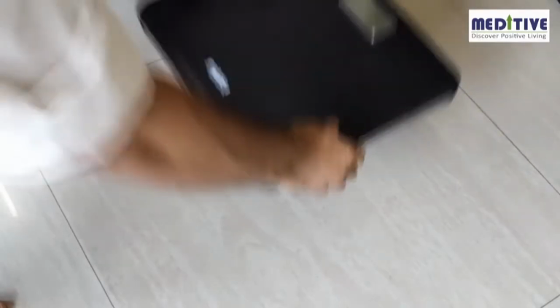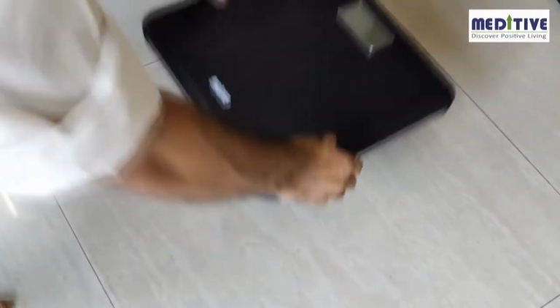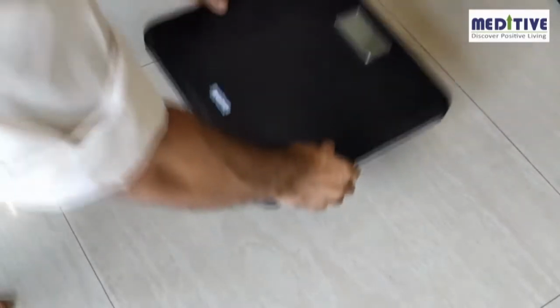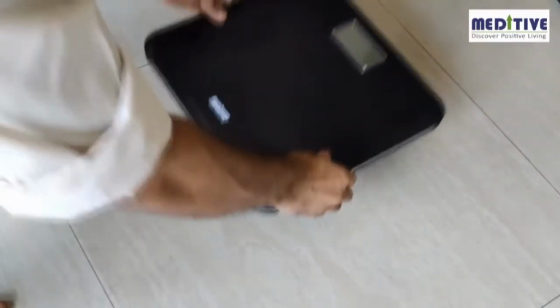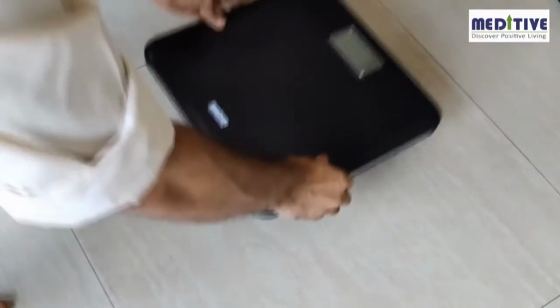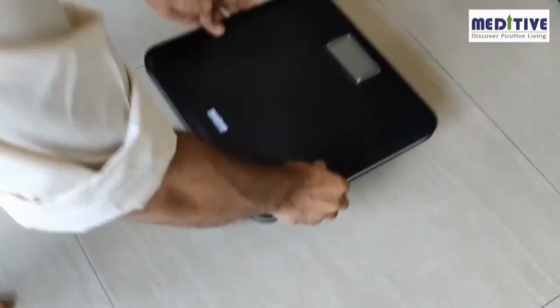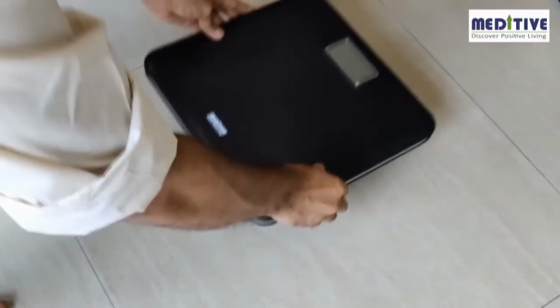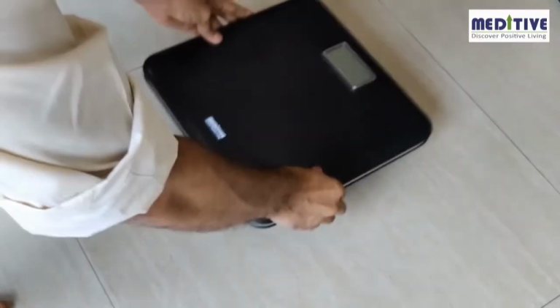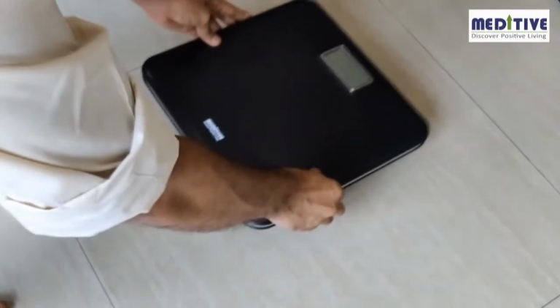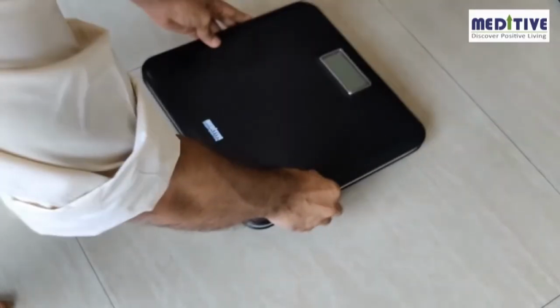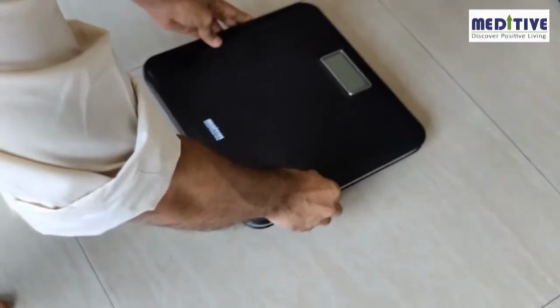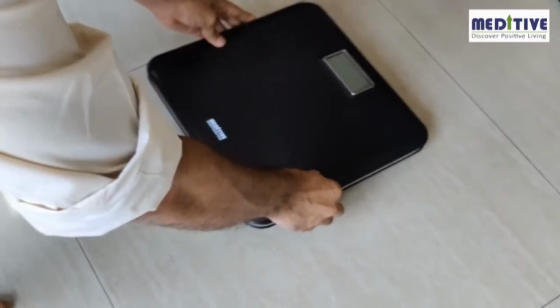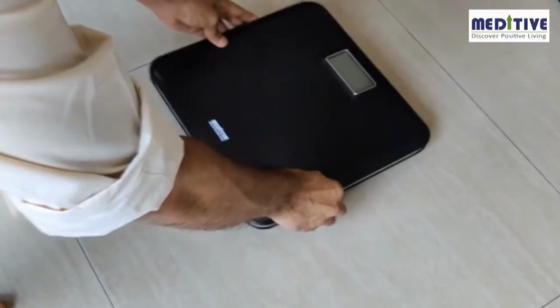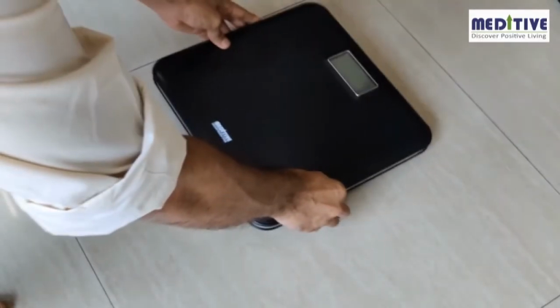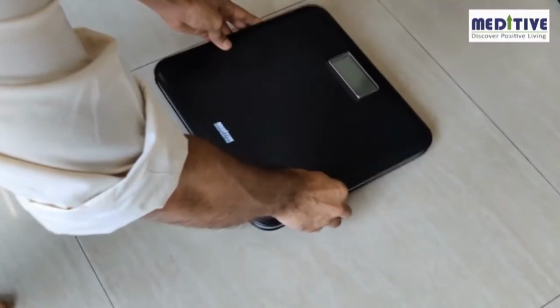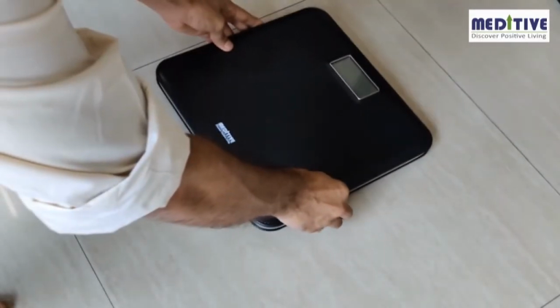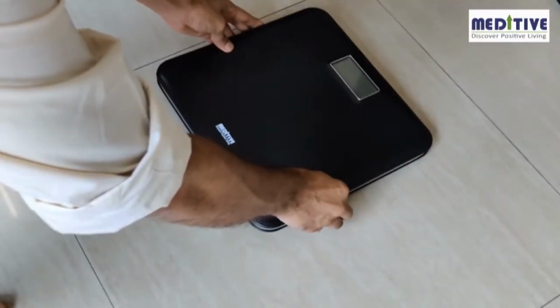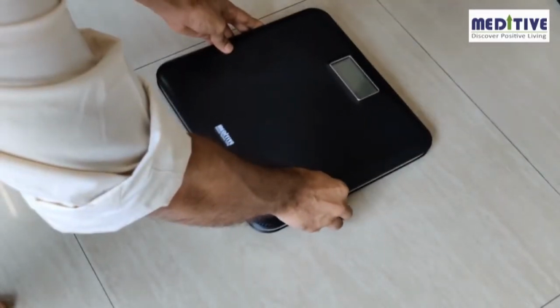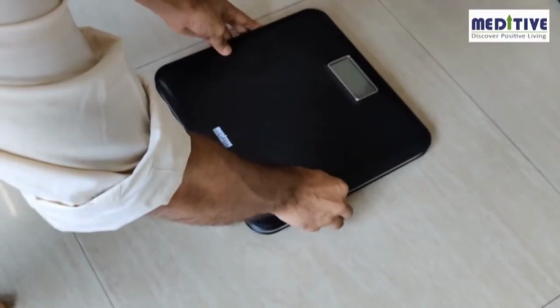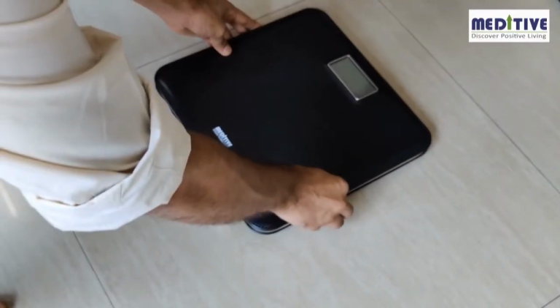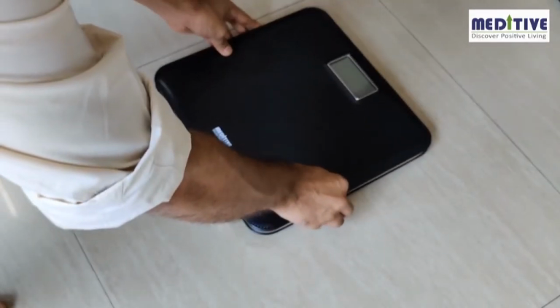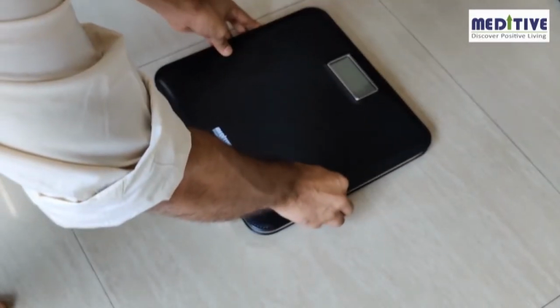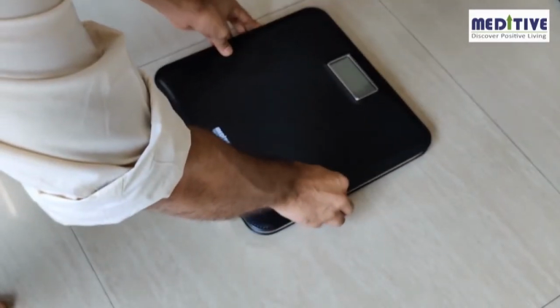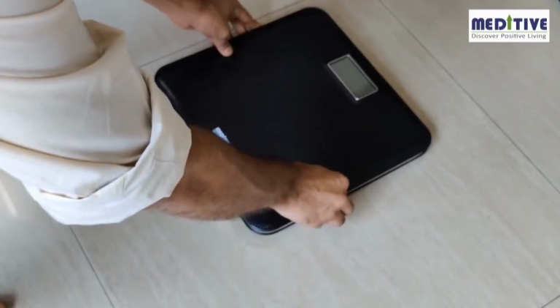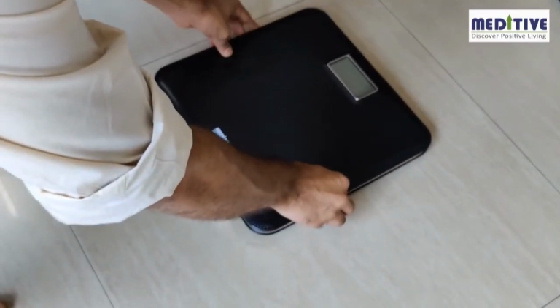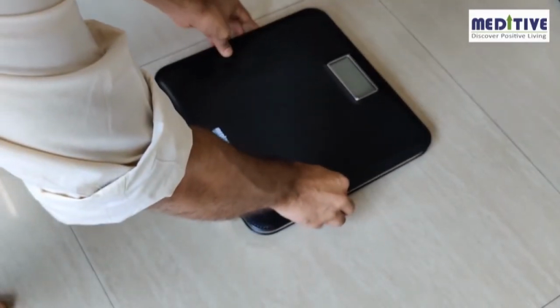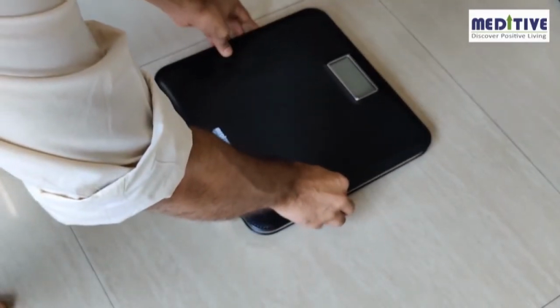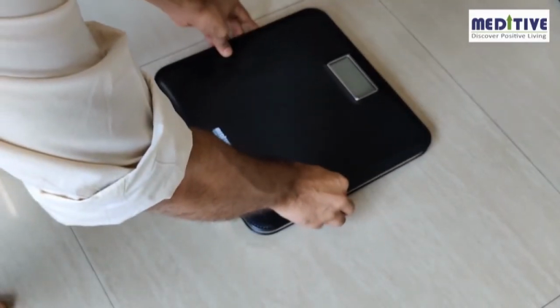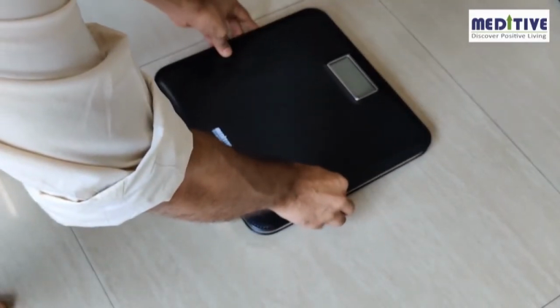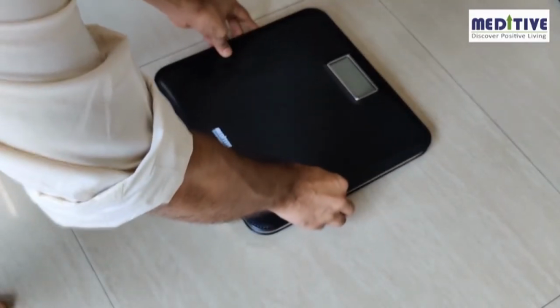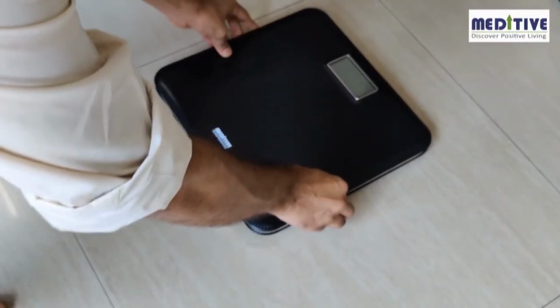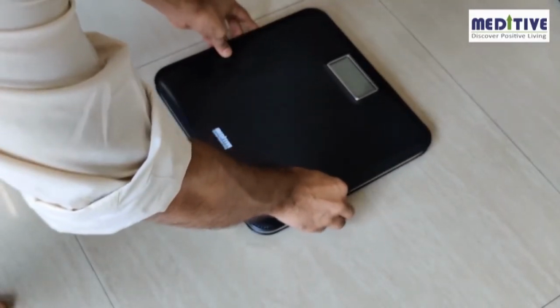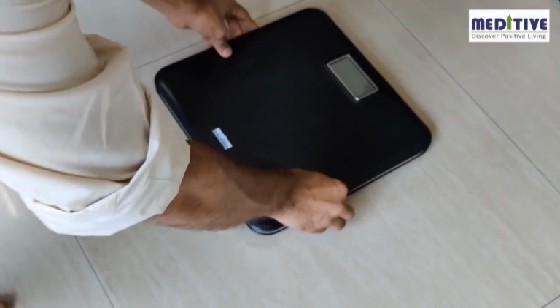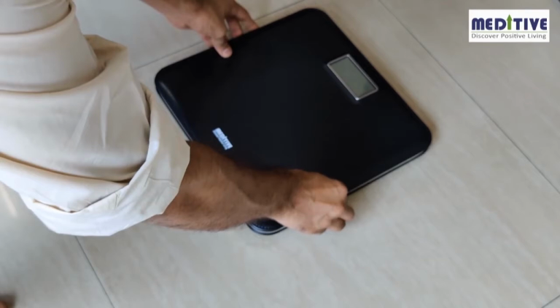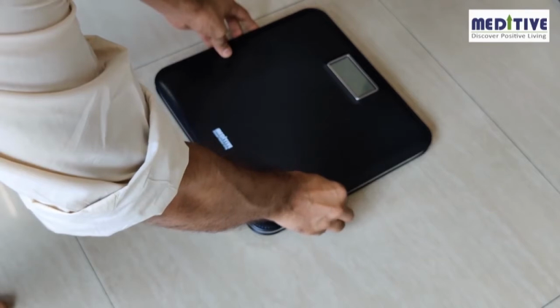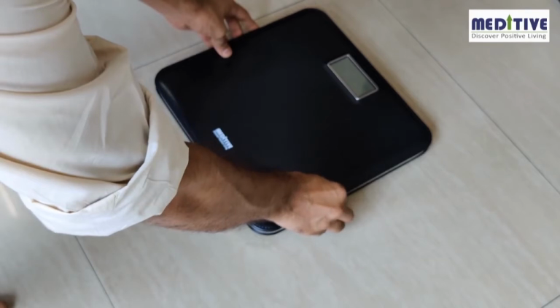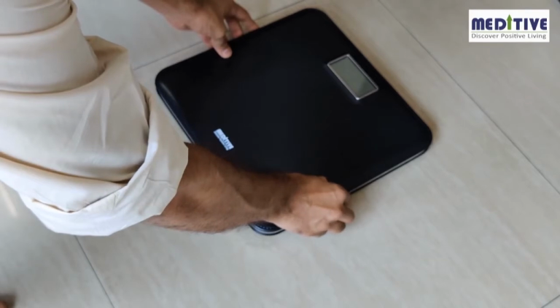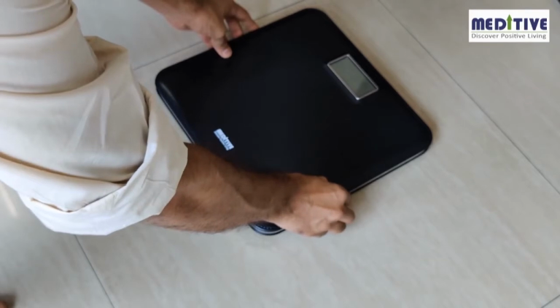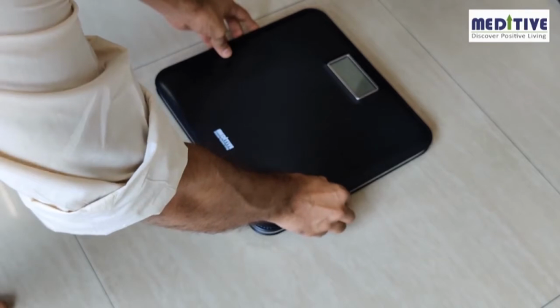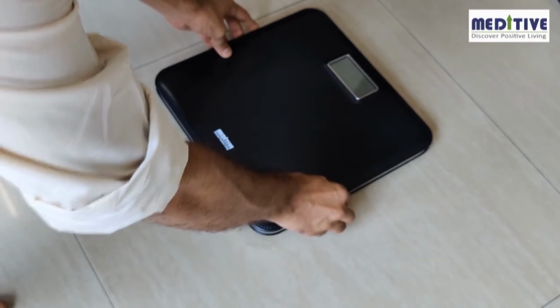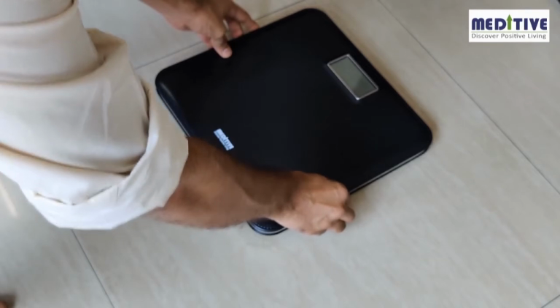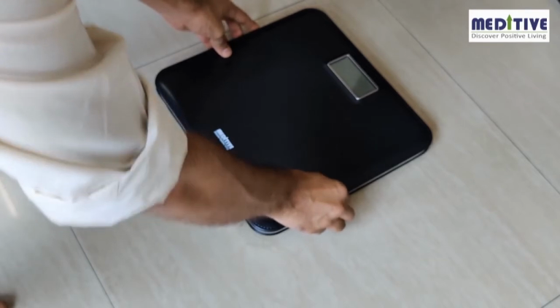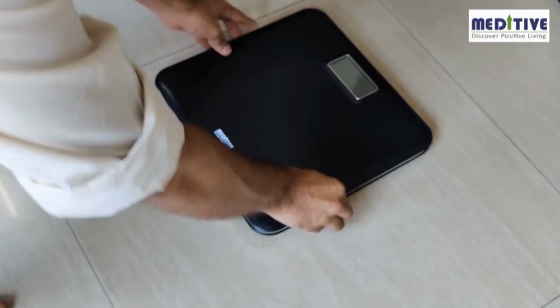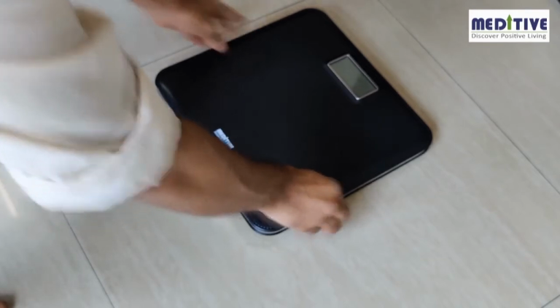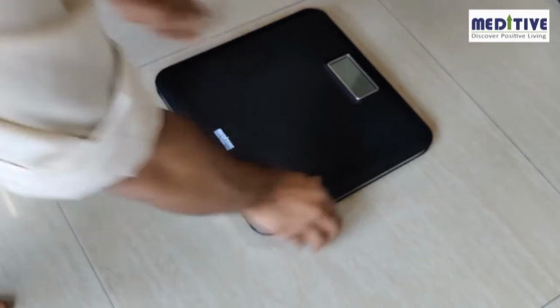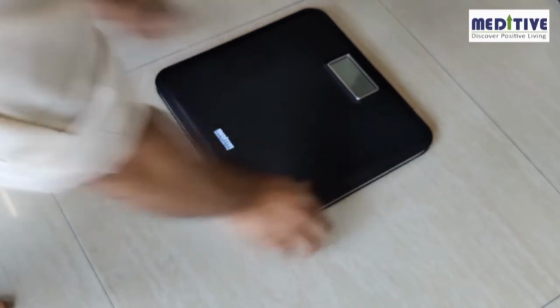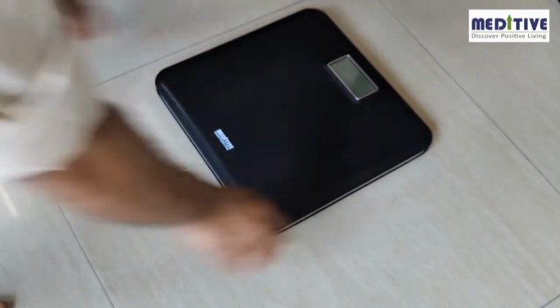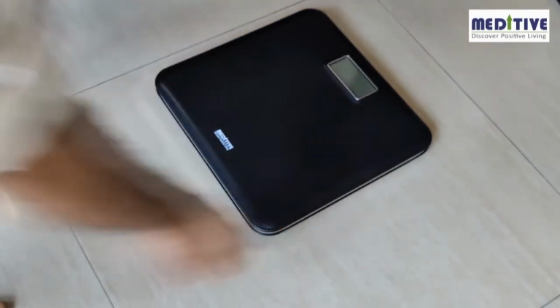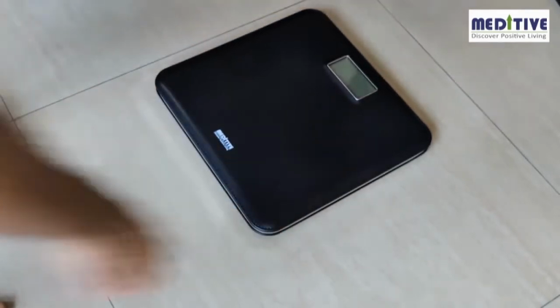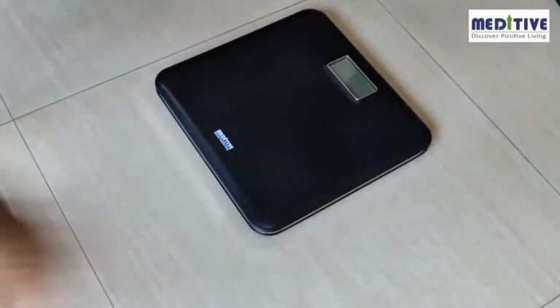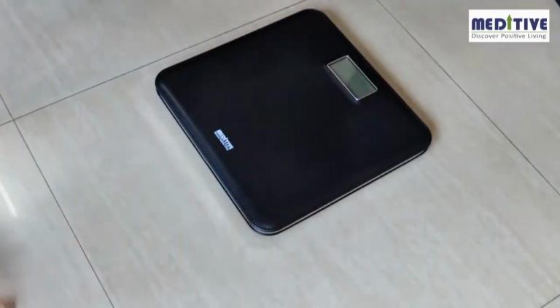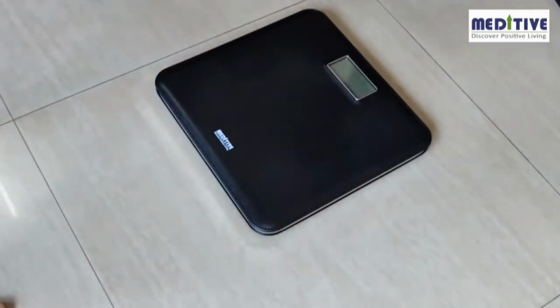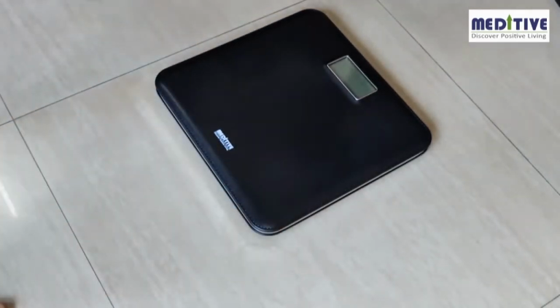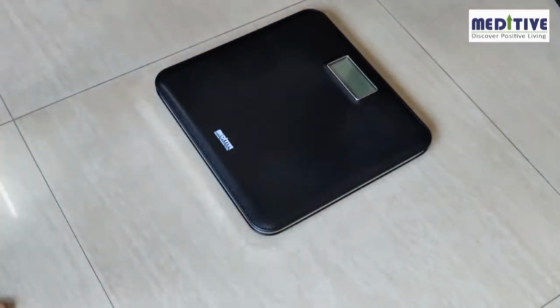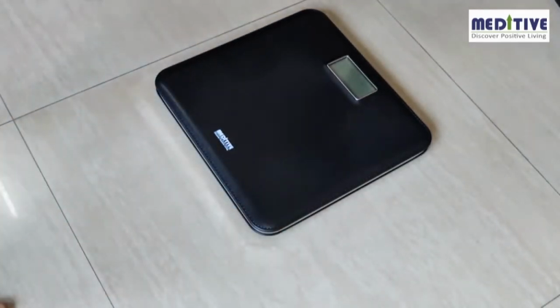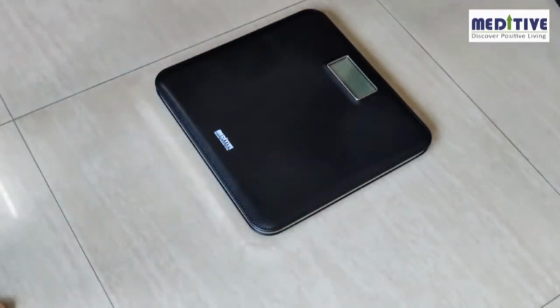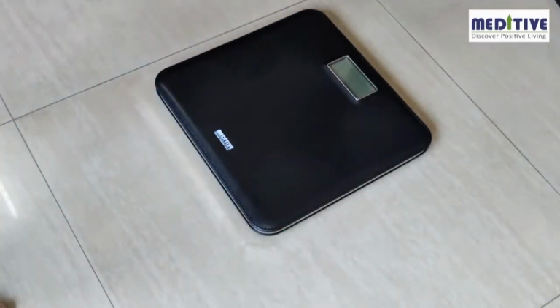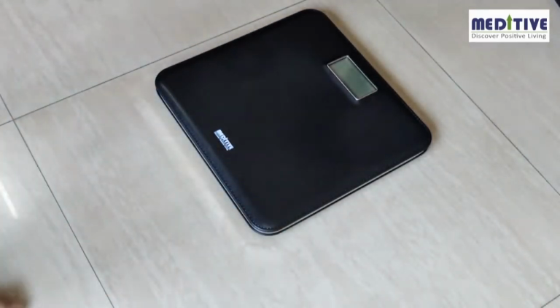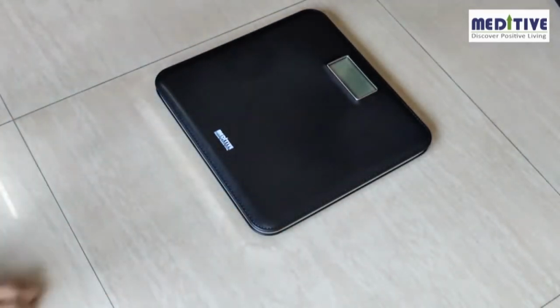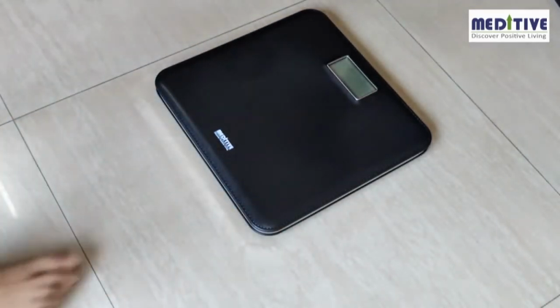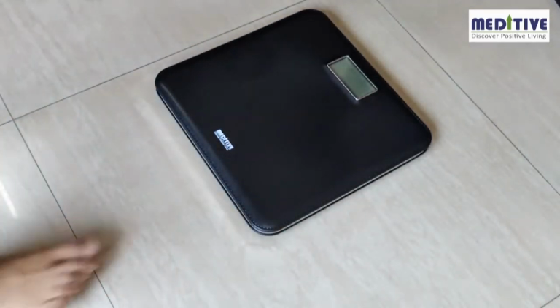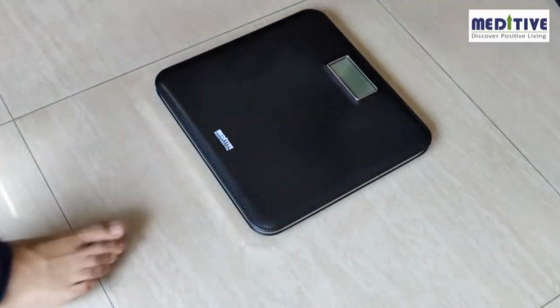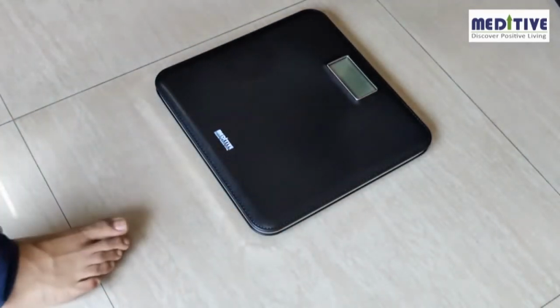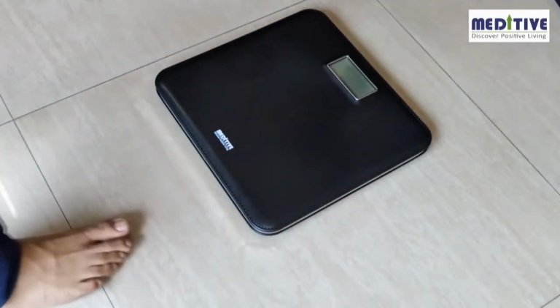Now keep the scale on a hard, even surface. Do not keep the scale on carpet or any other soft or uneven surface.